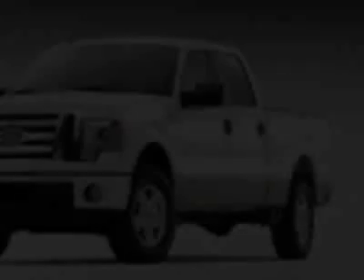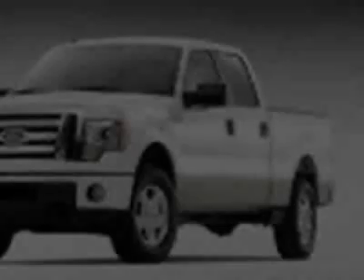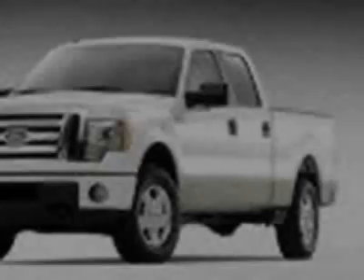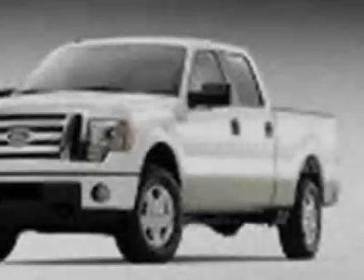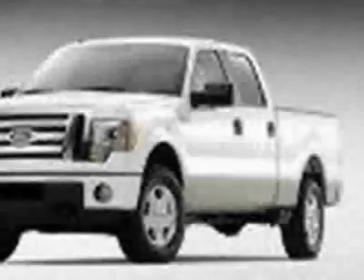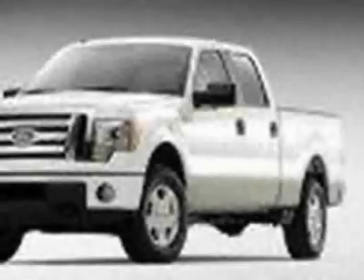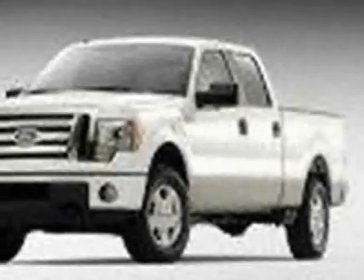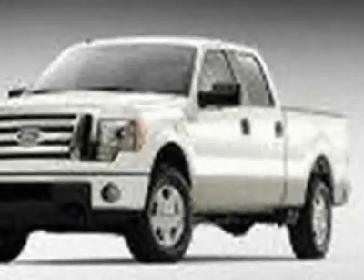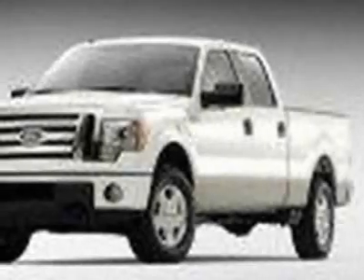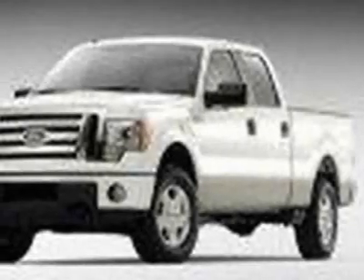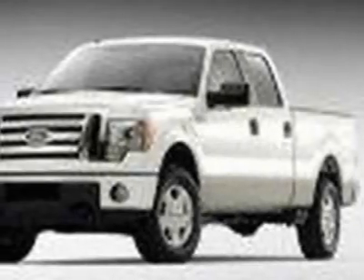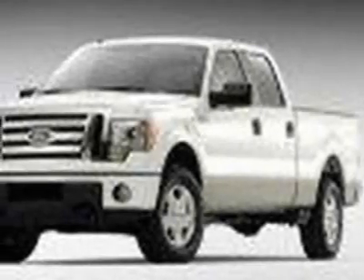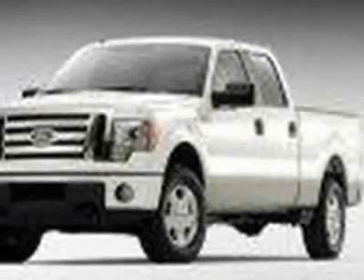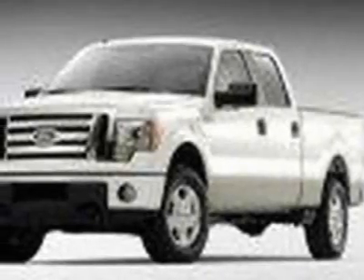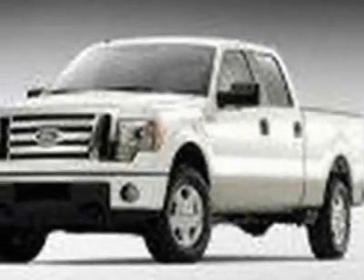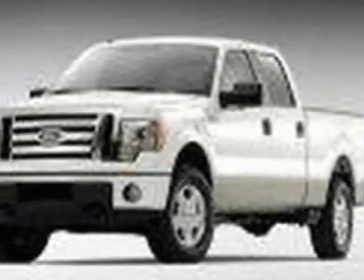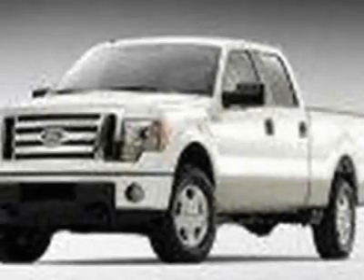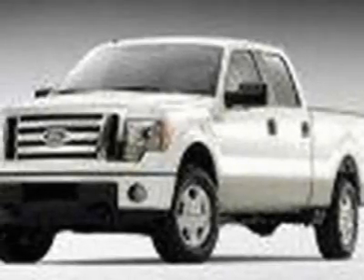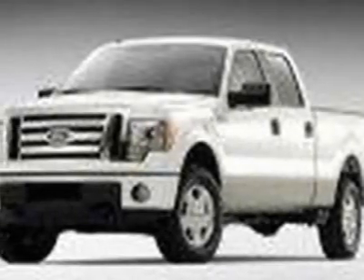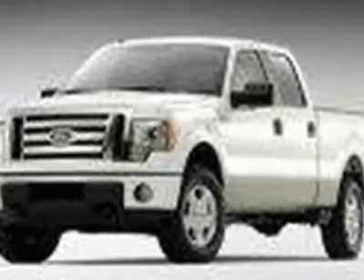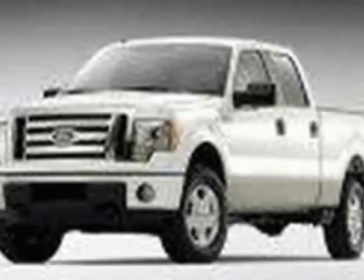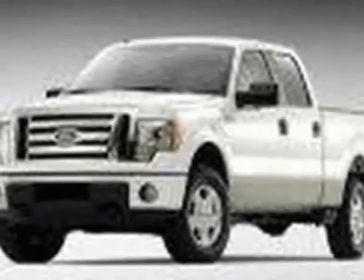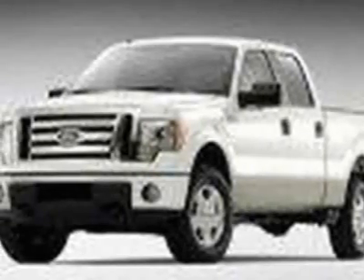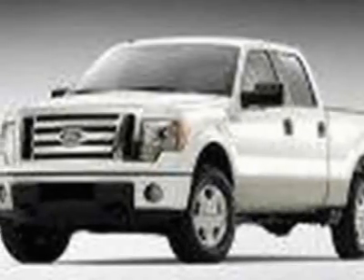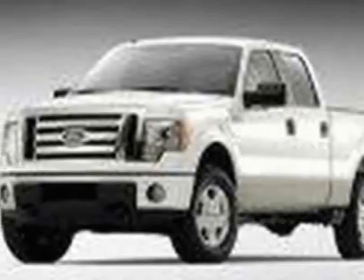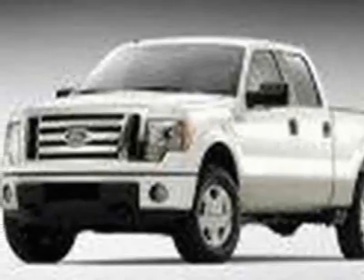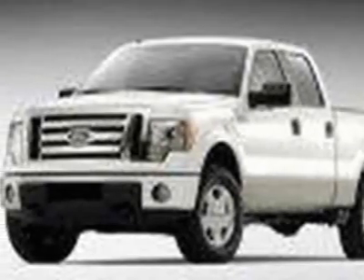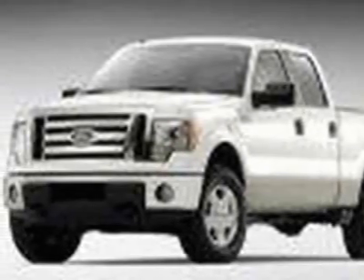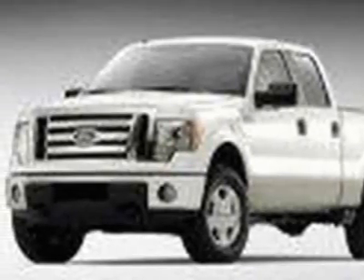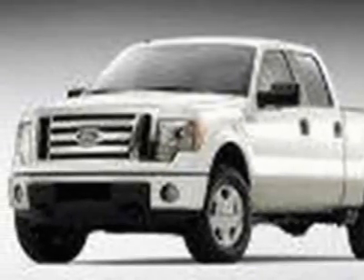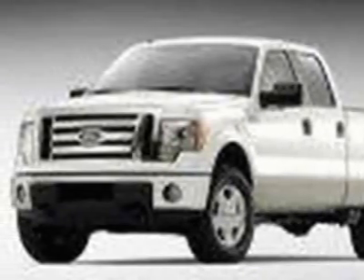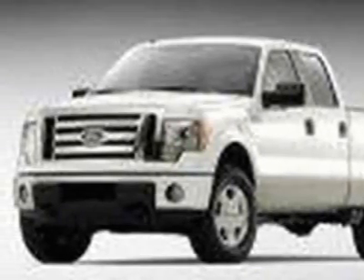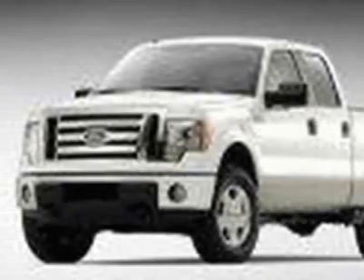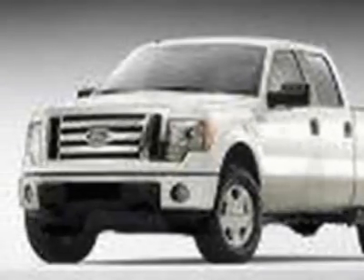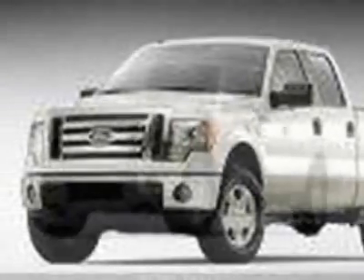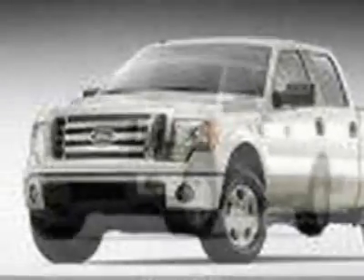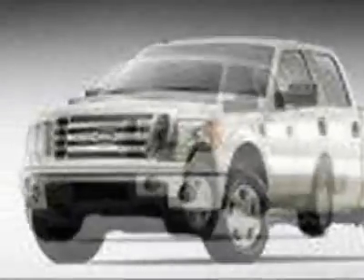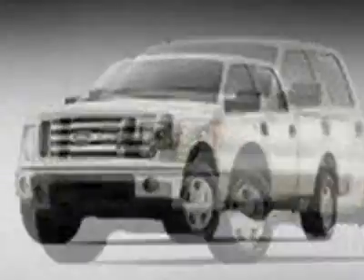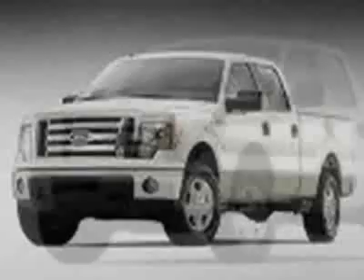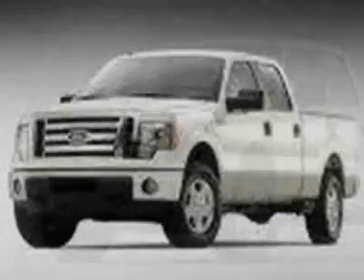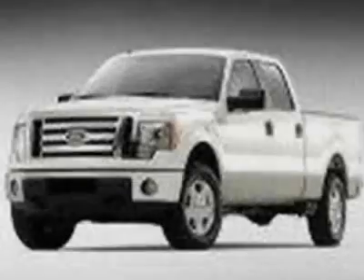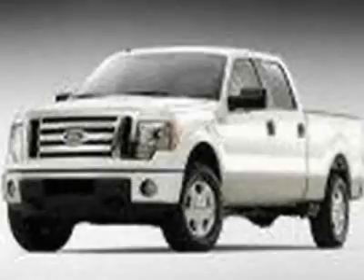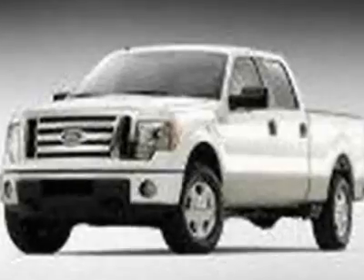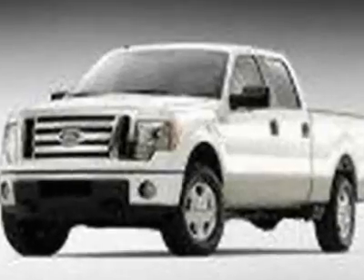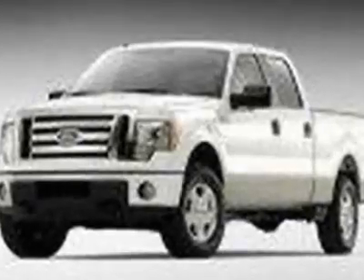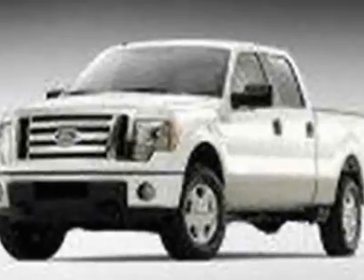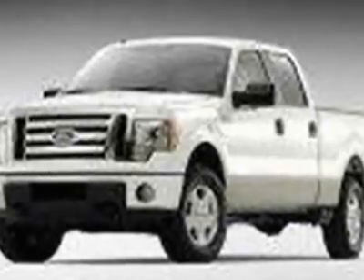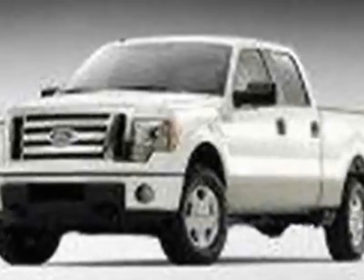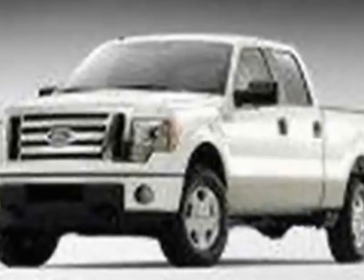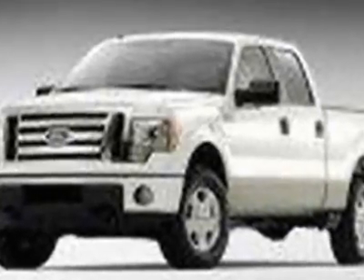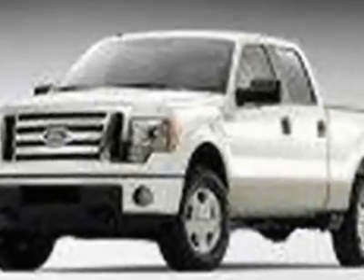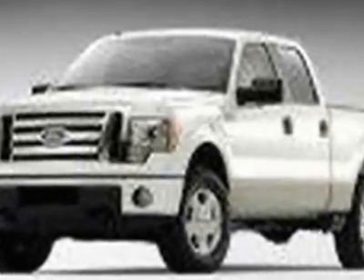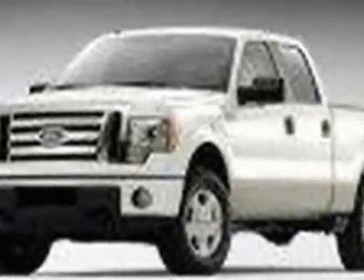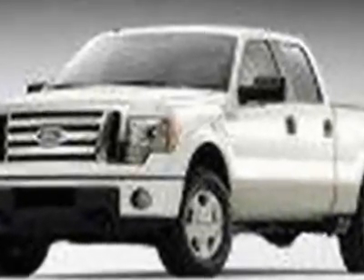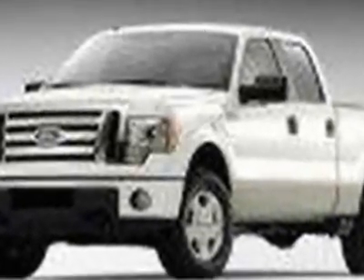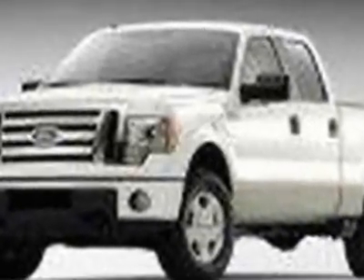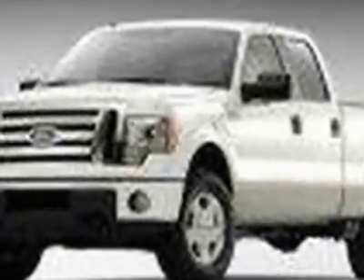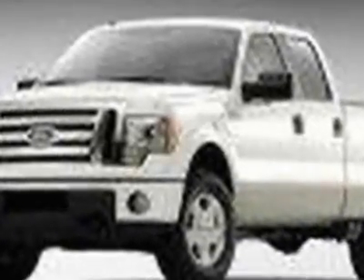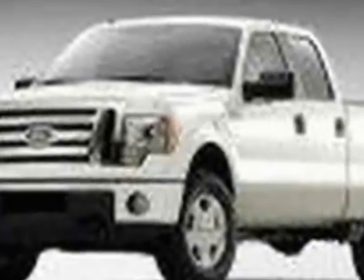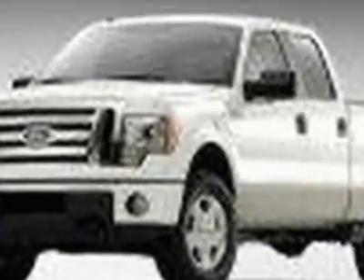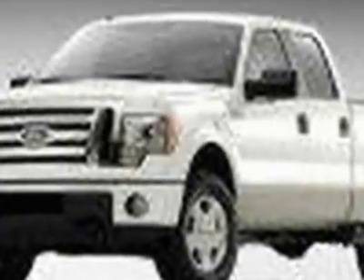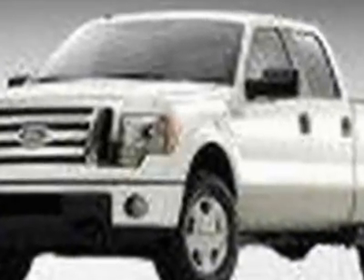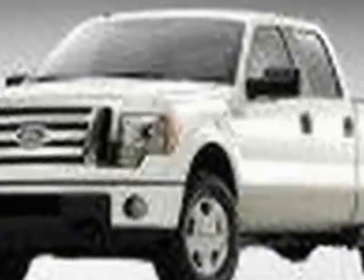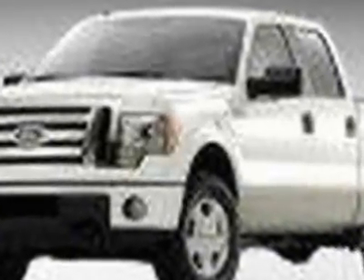Come take a look at this new 2011 Ford F-150. For your protection, this vehicle has a full factory warranty.